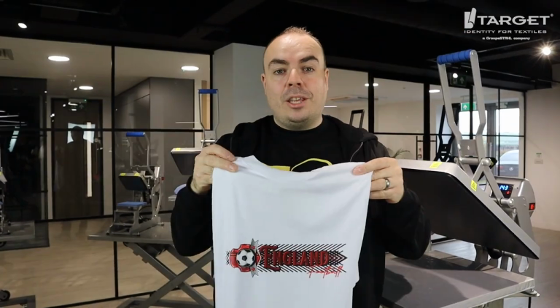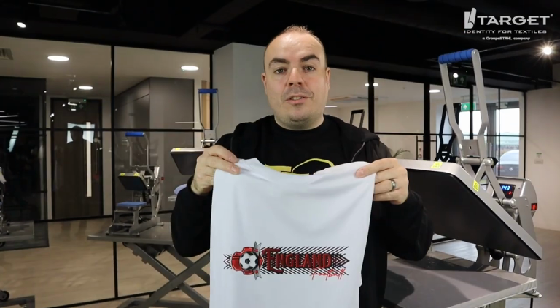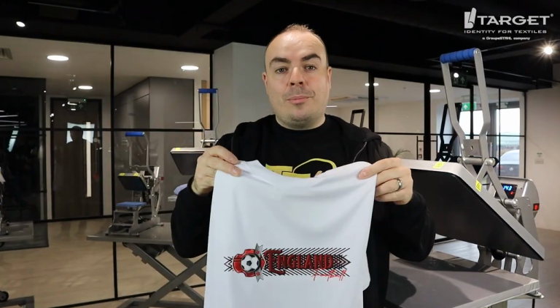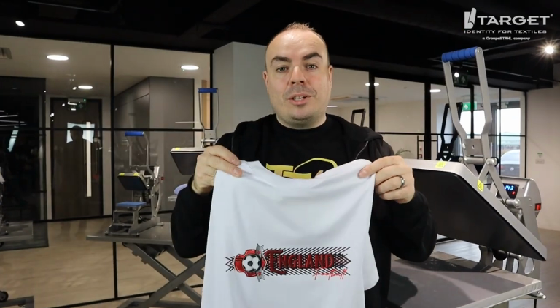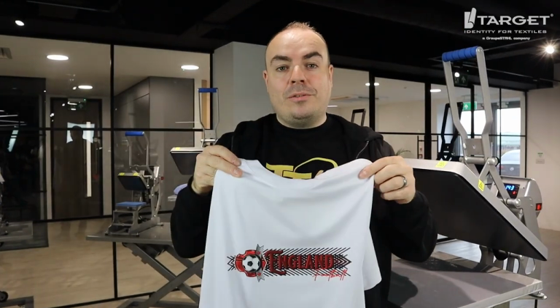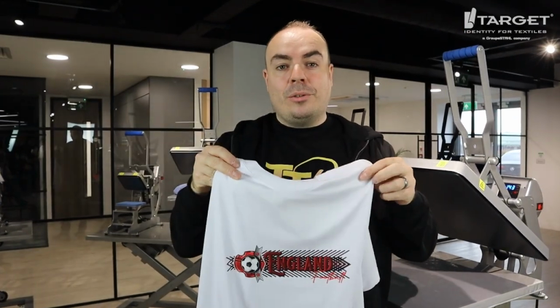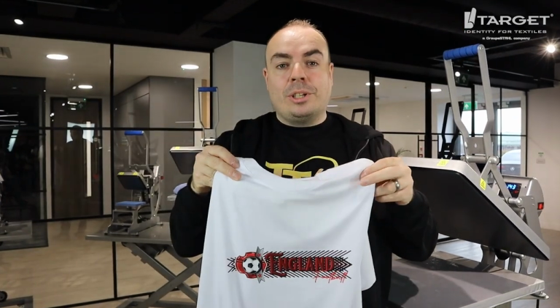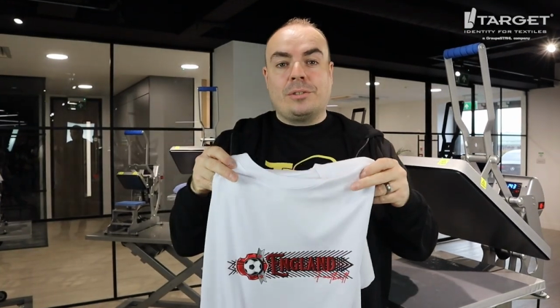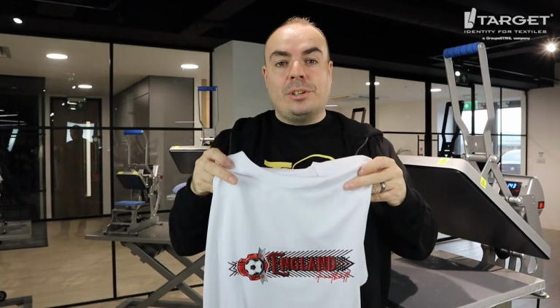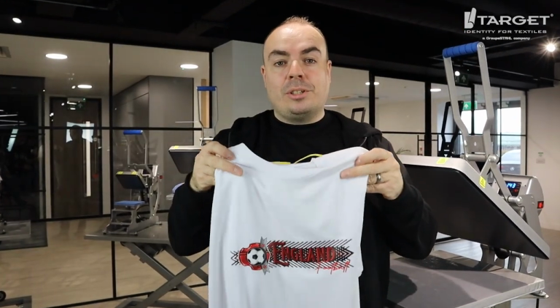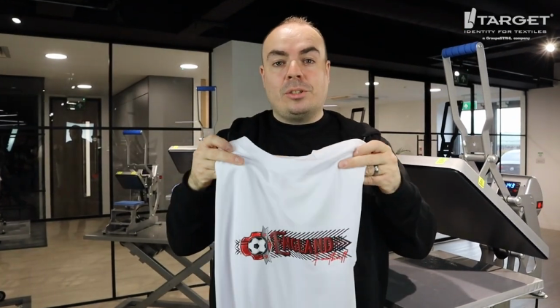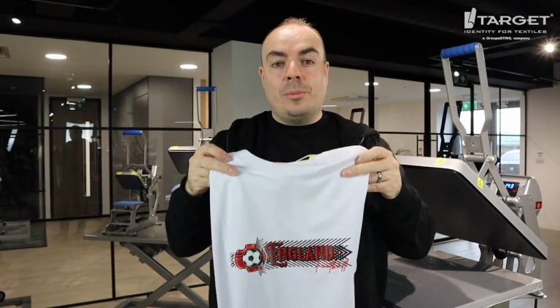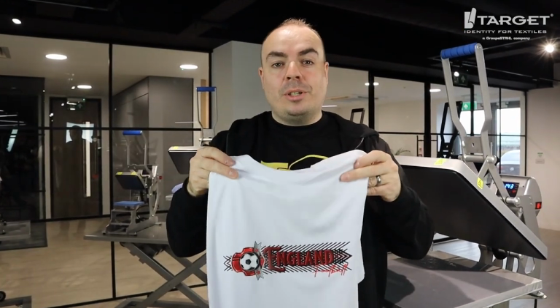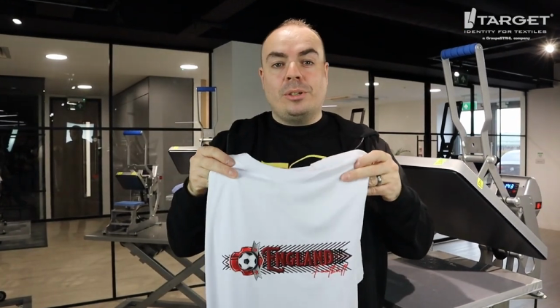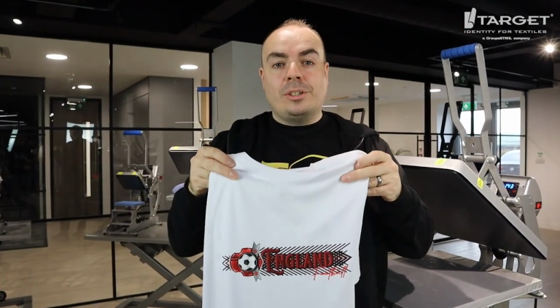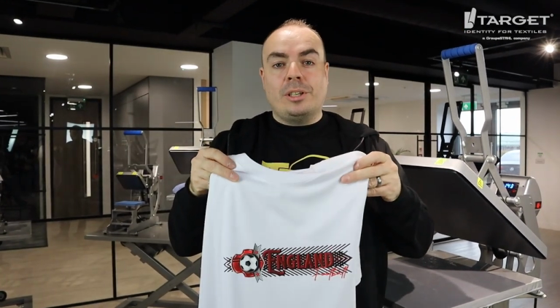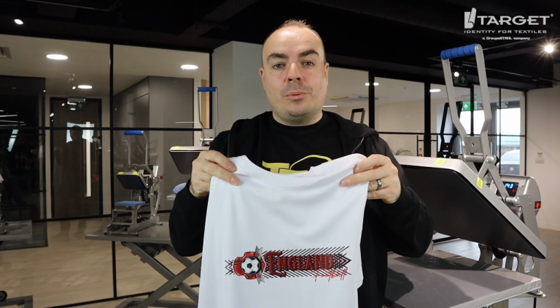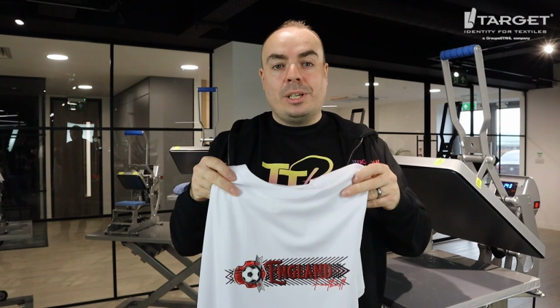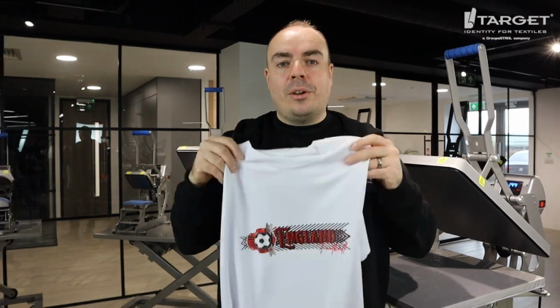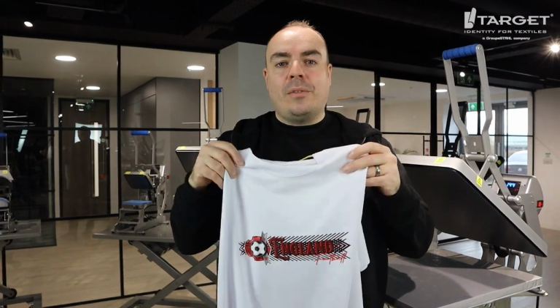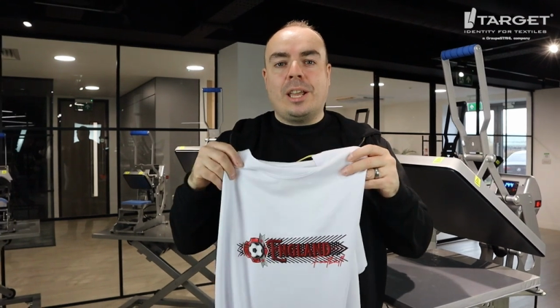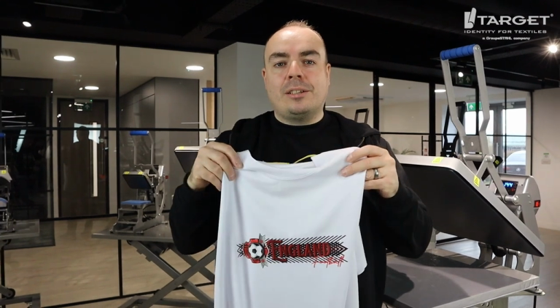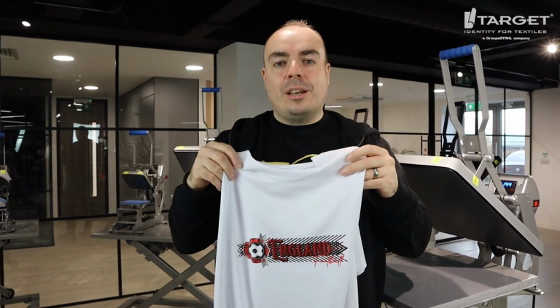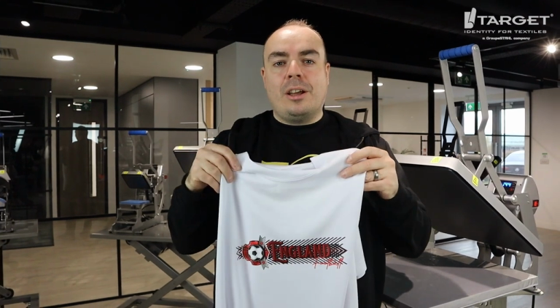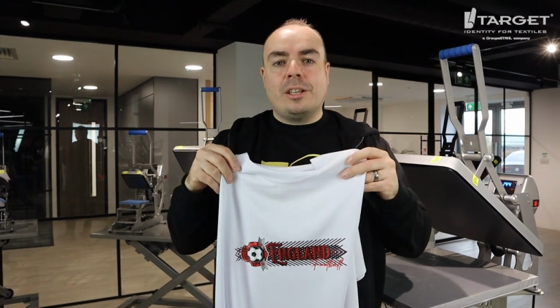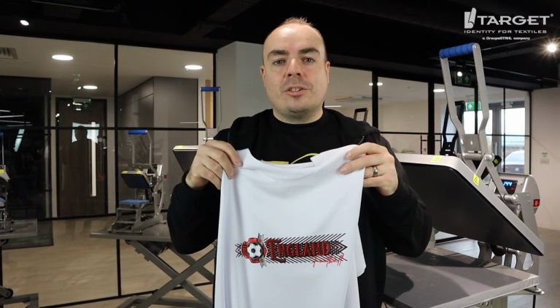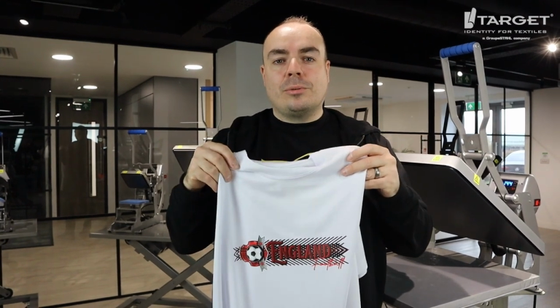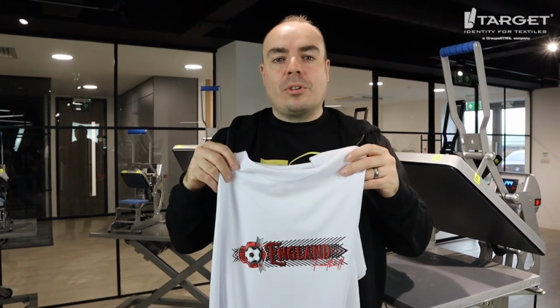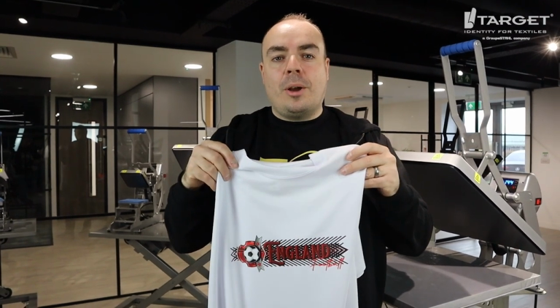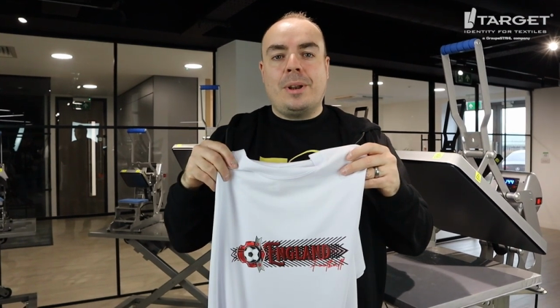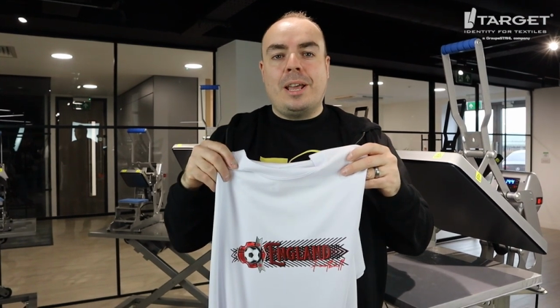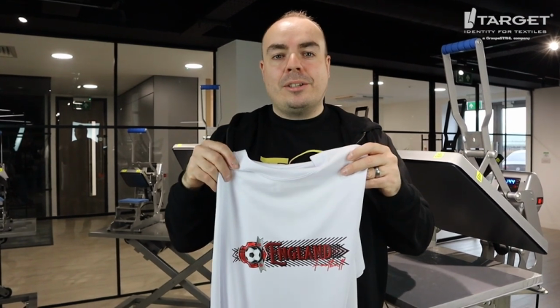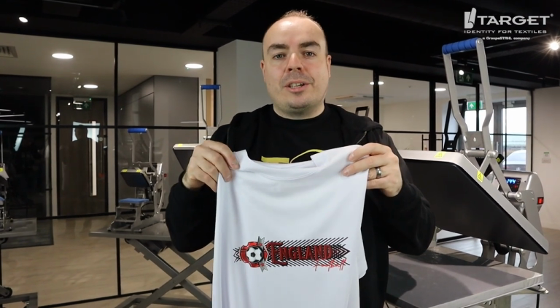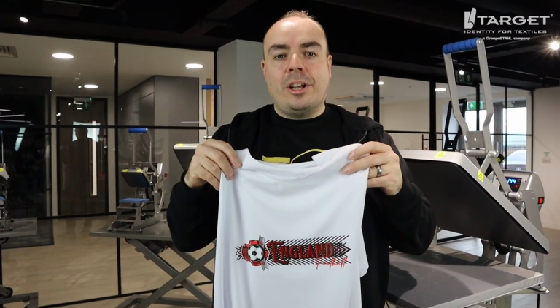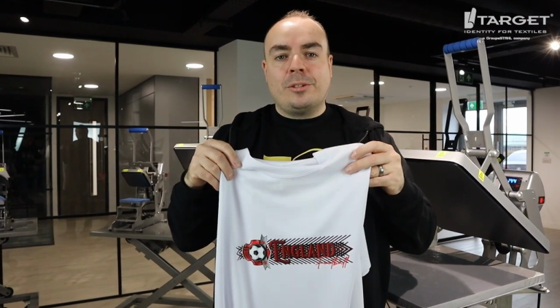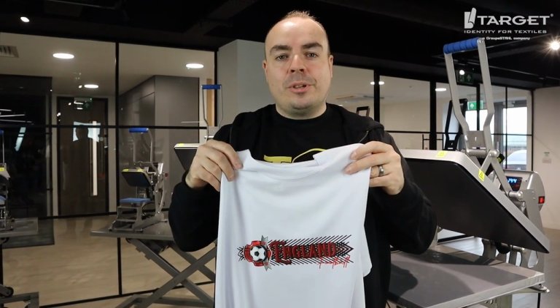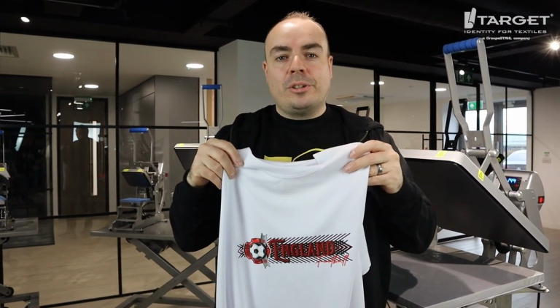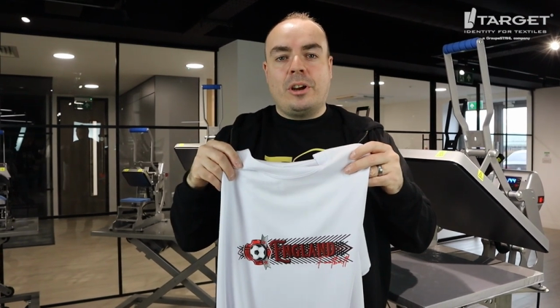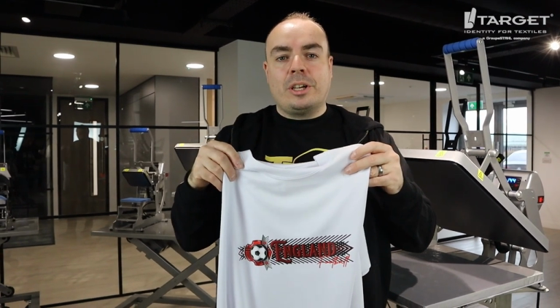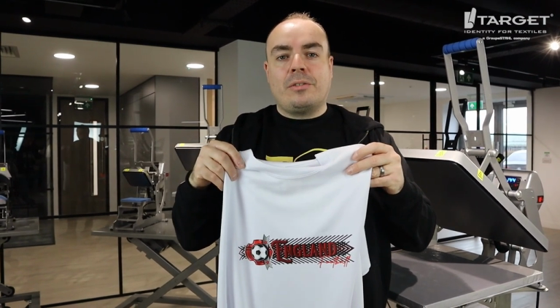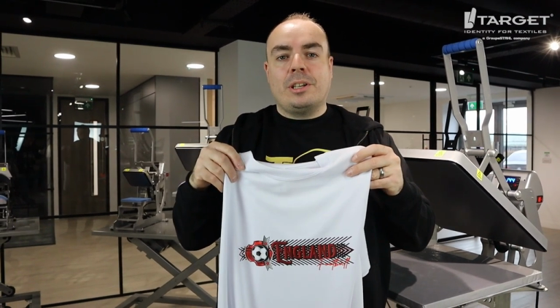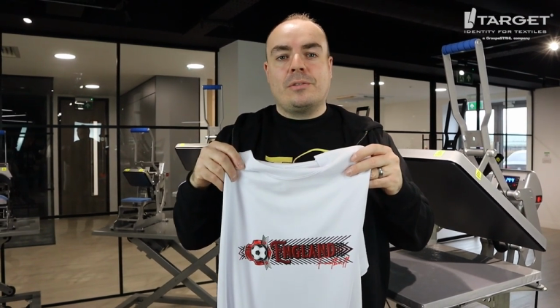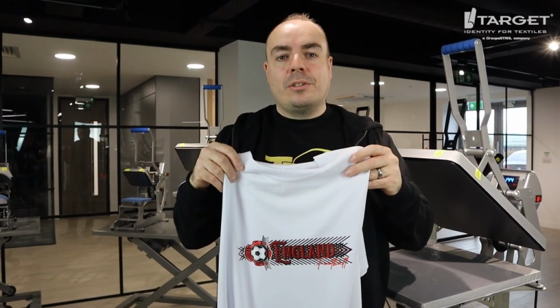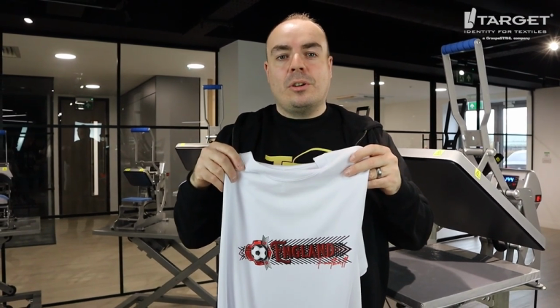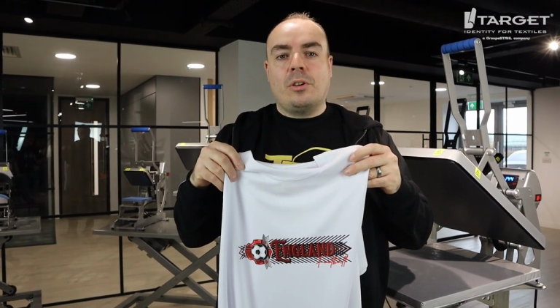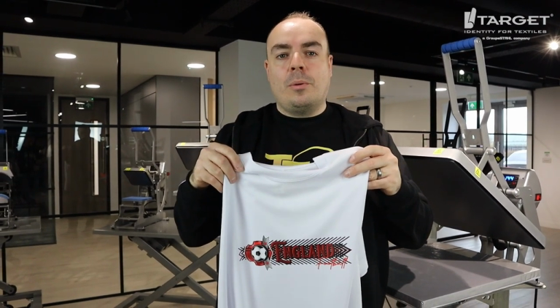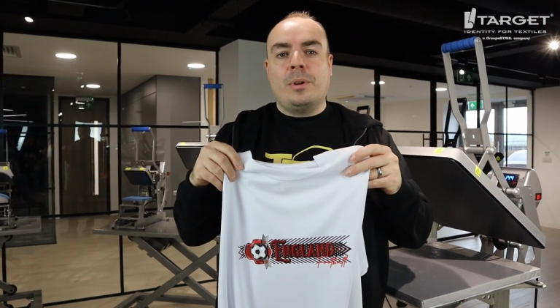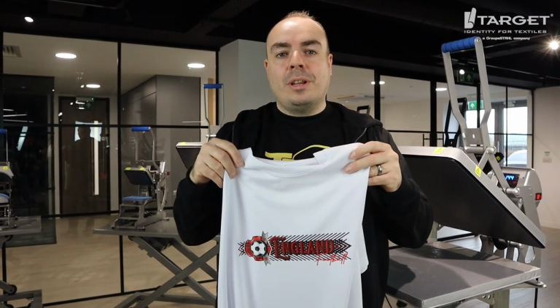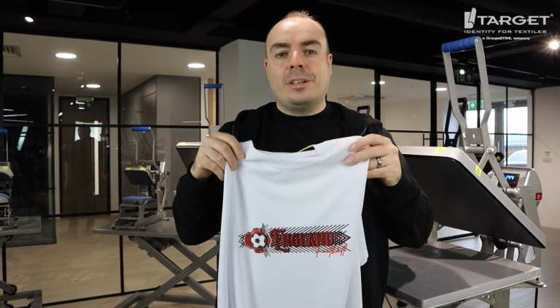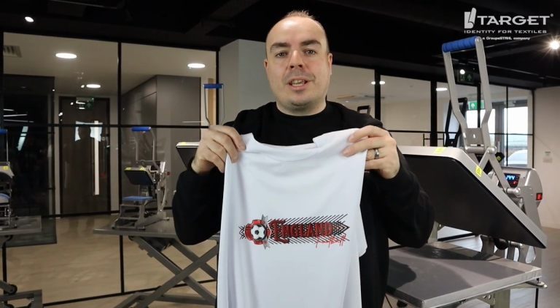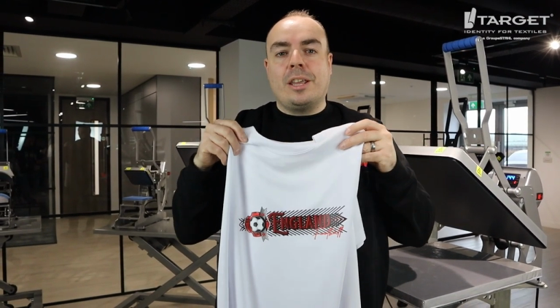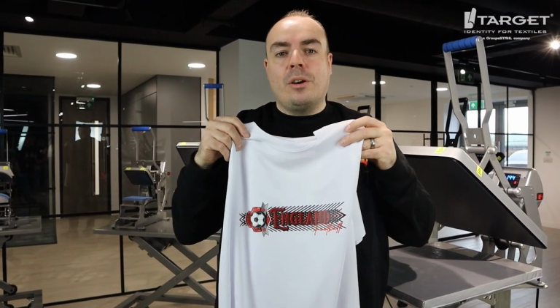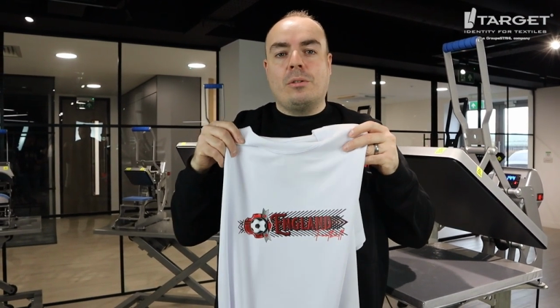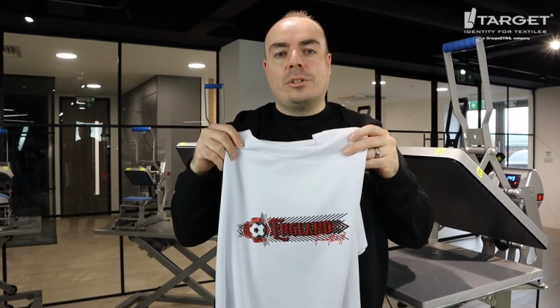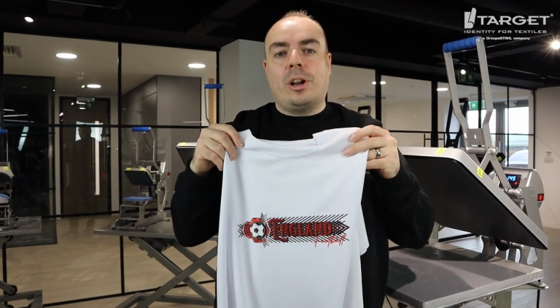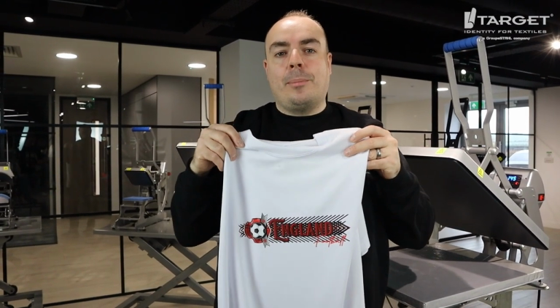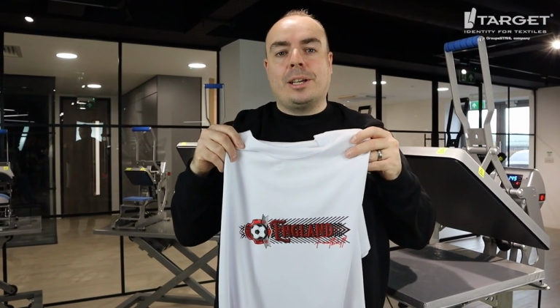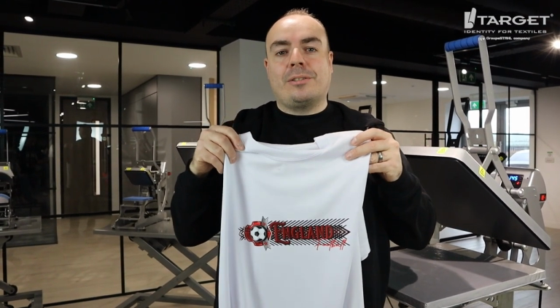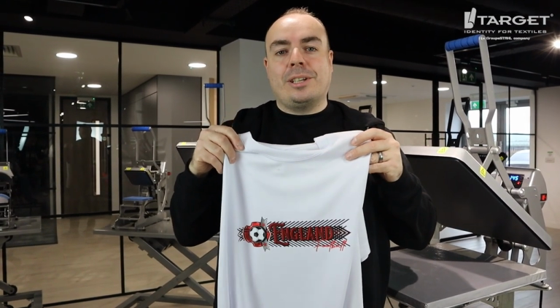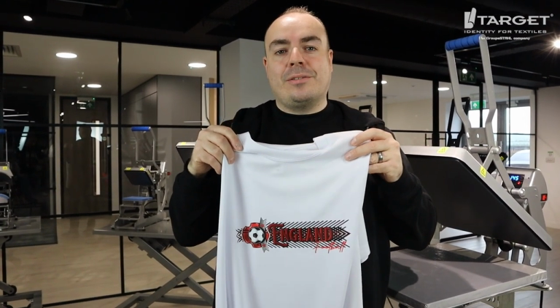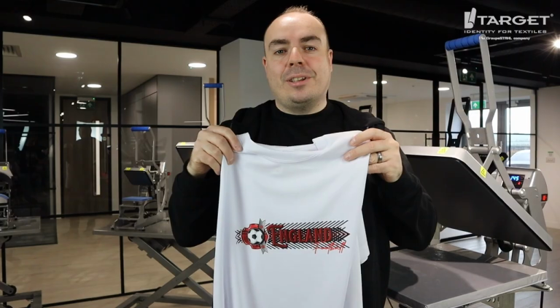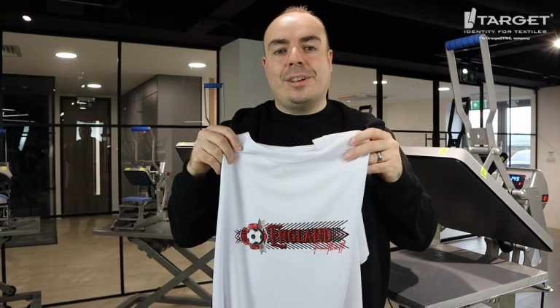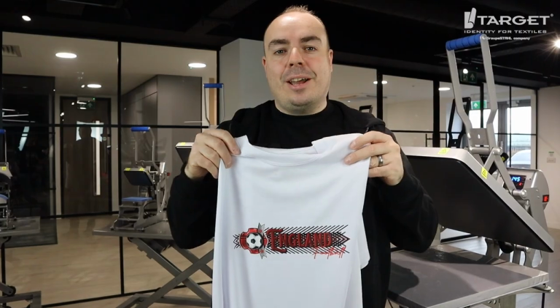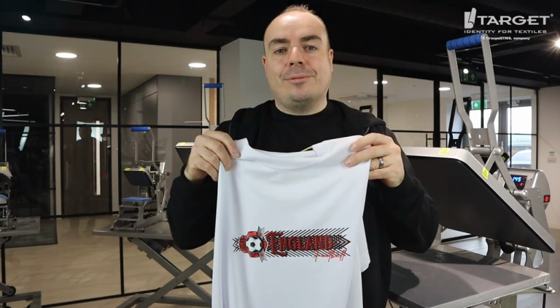Thank you very much for joining us for this Two Minute Tuesday. Don't forget to like and subscribe and head to customer.targettransfers.com to get your Ultracolor Max transfers now.